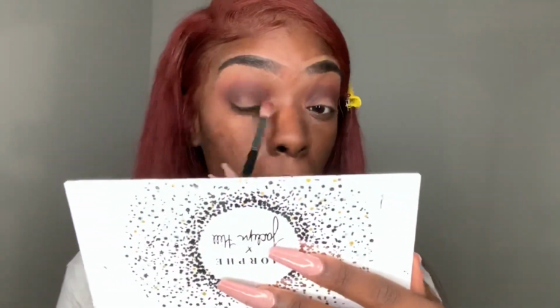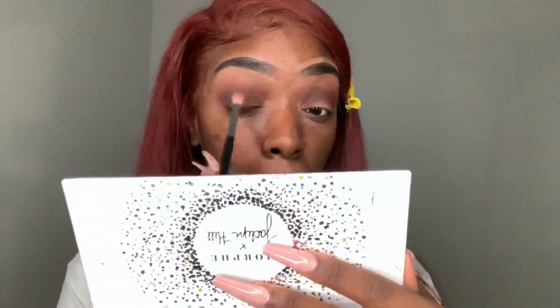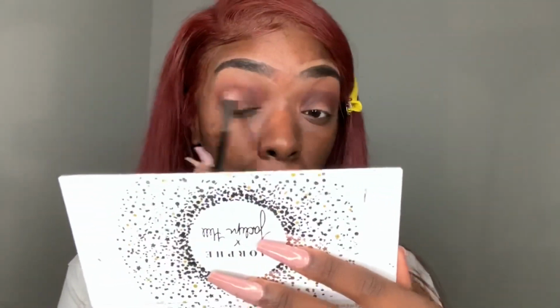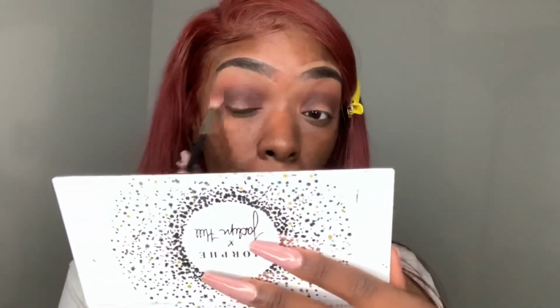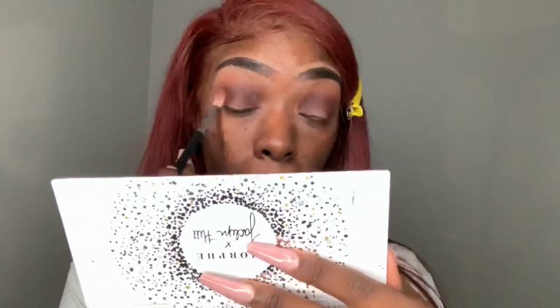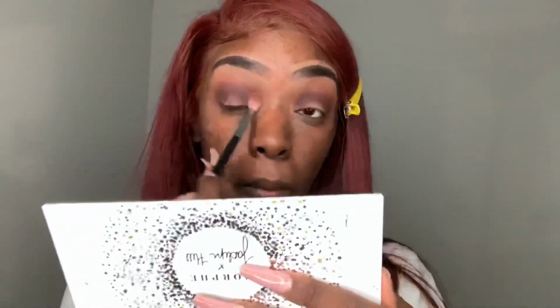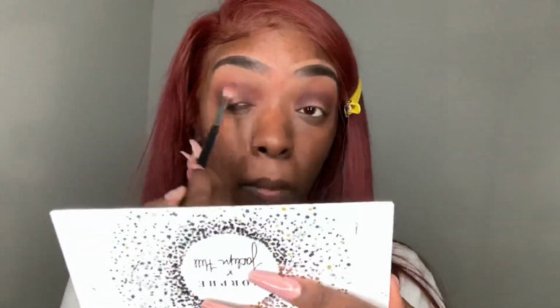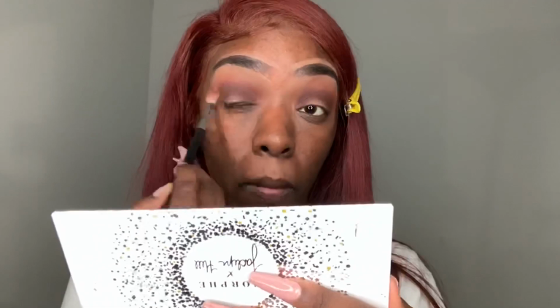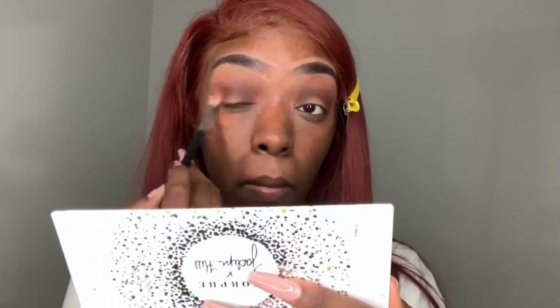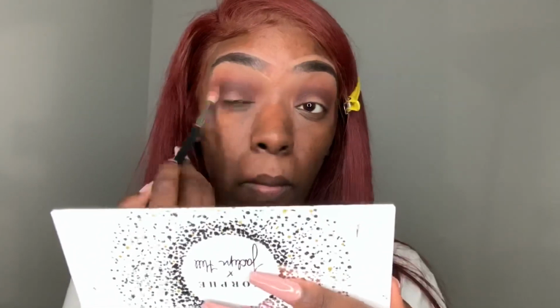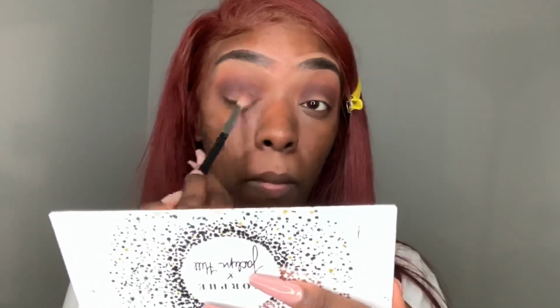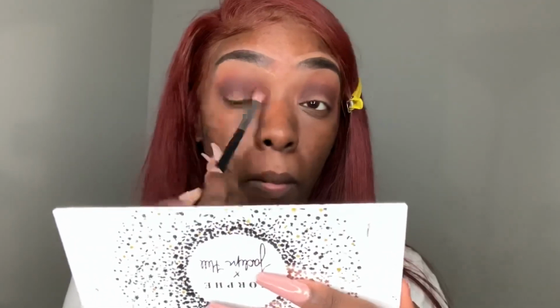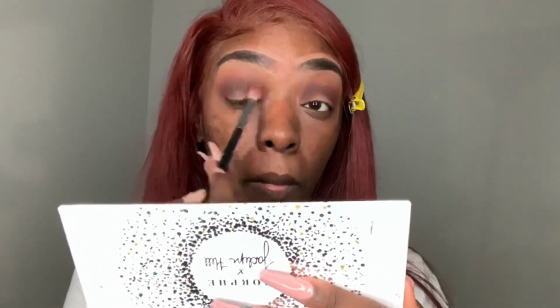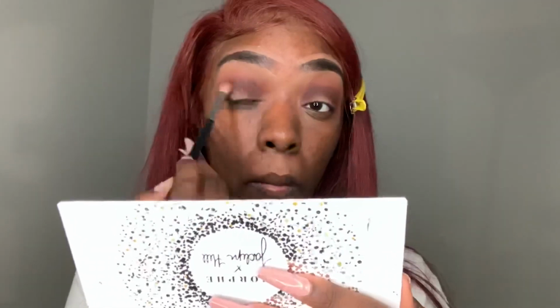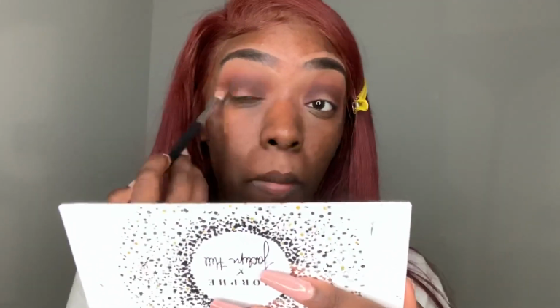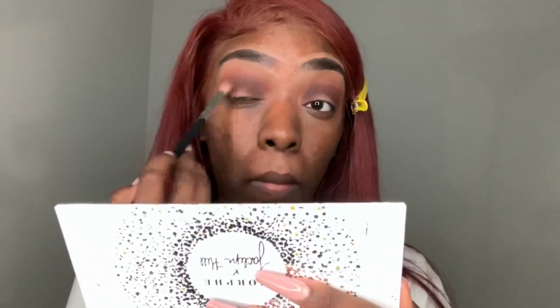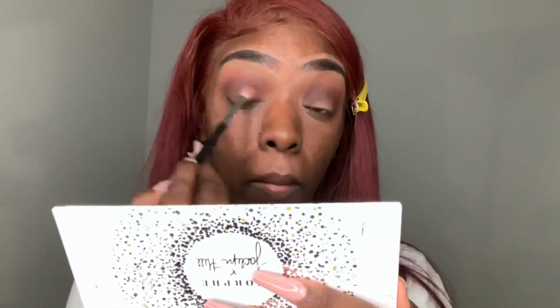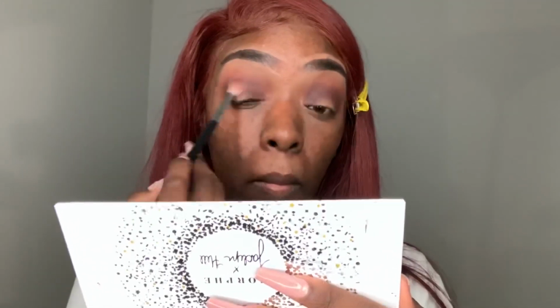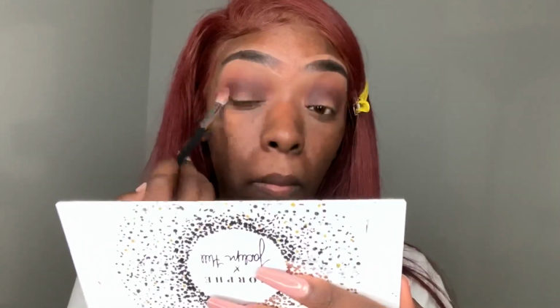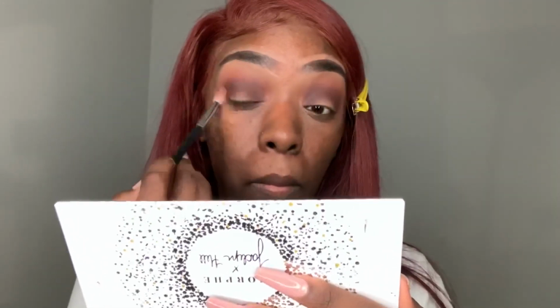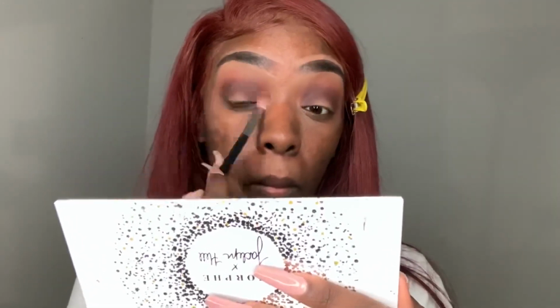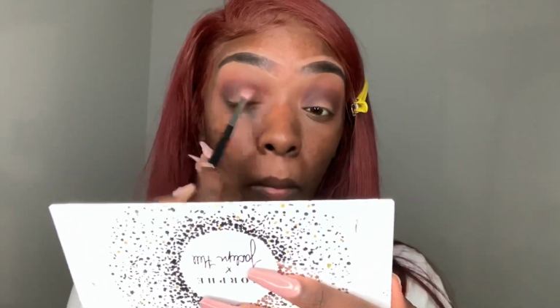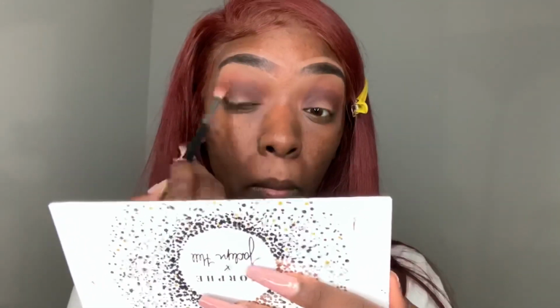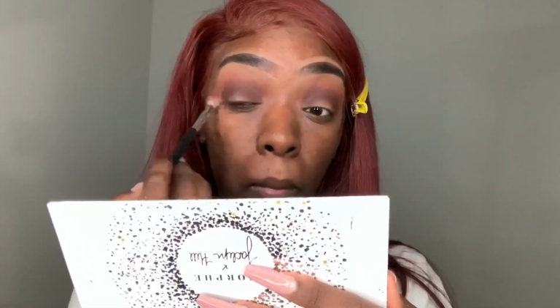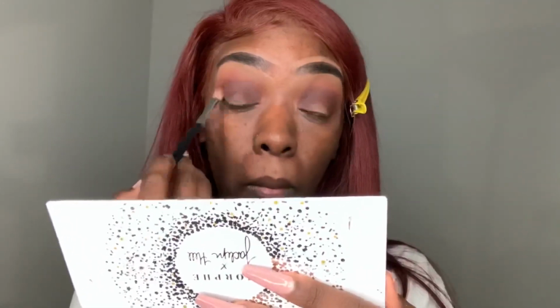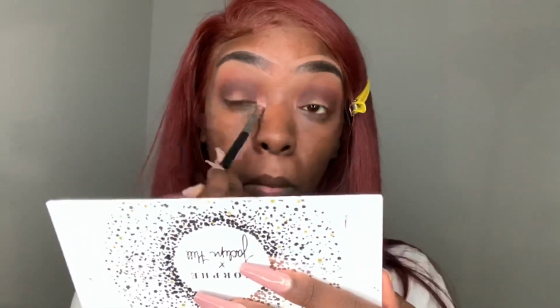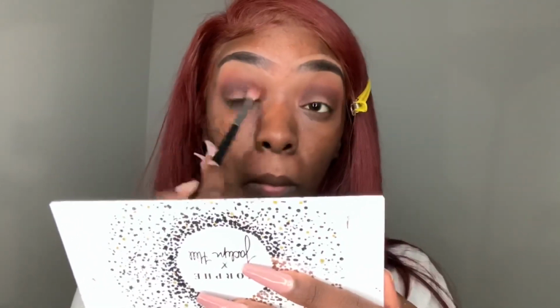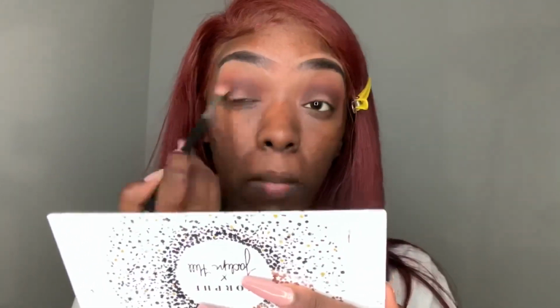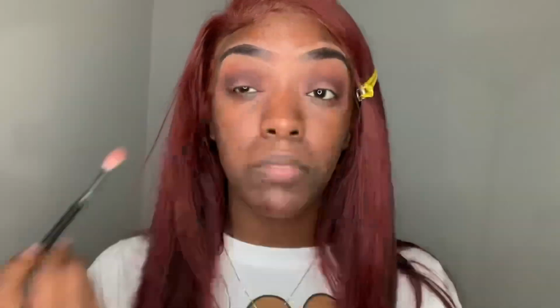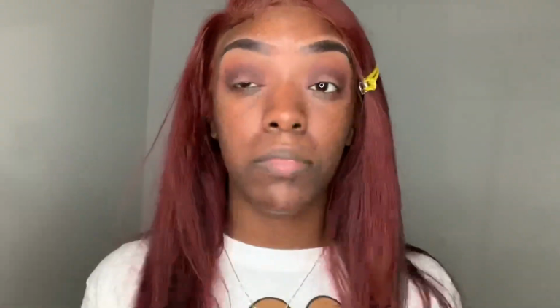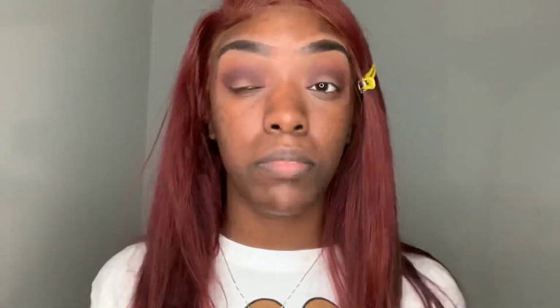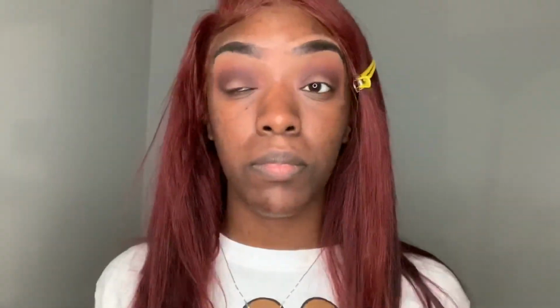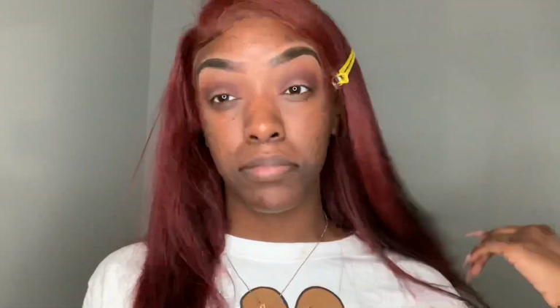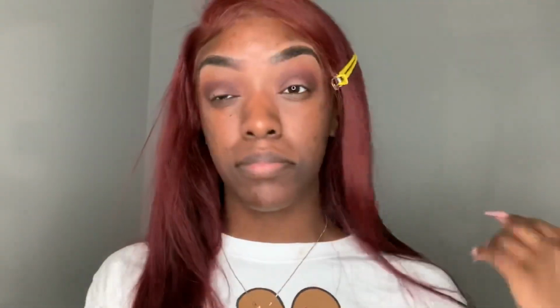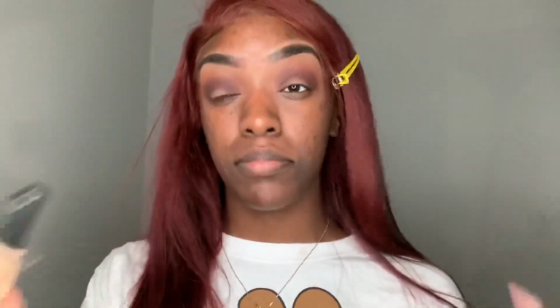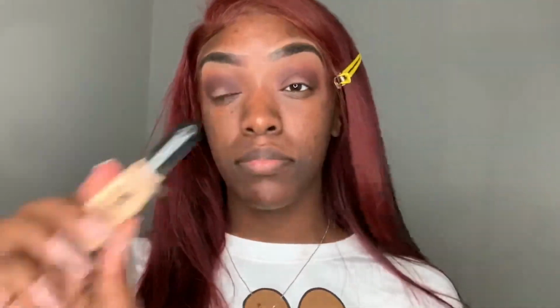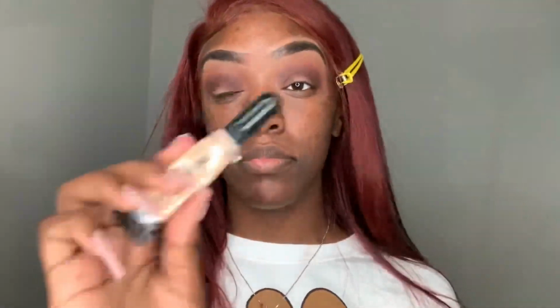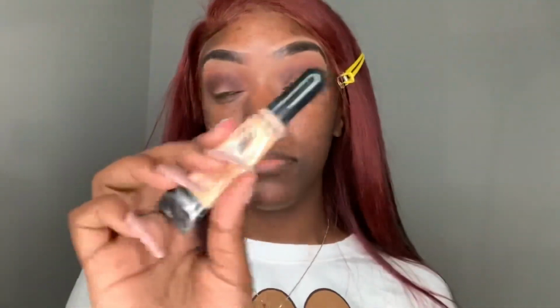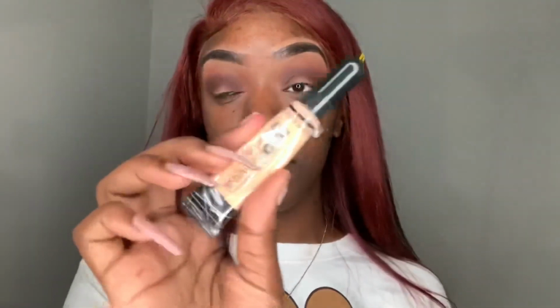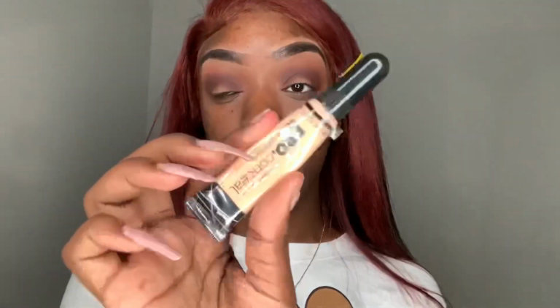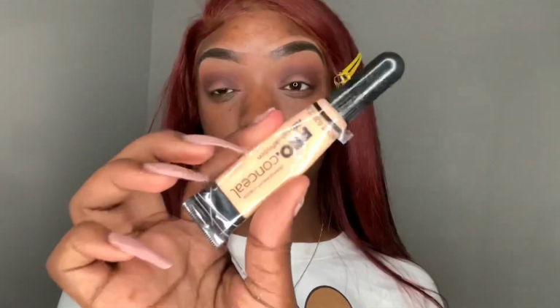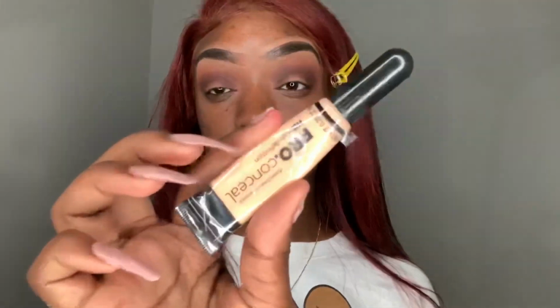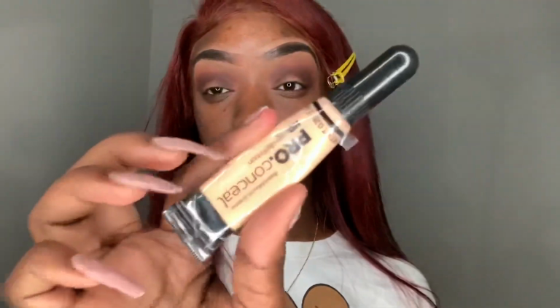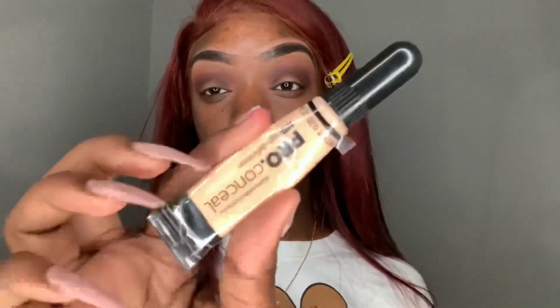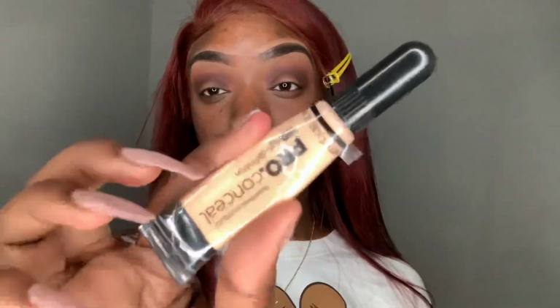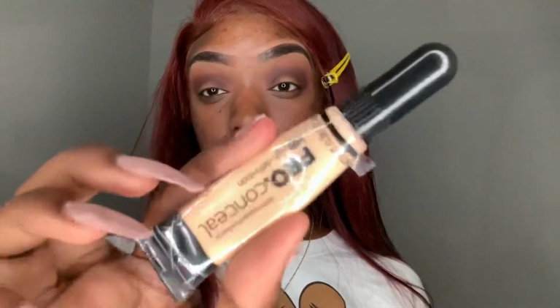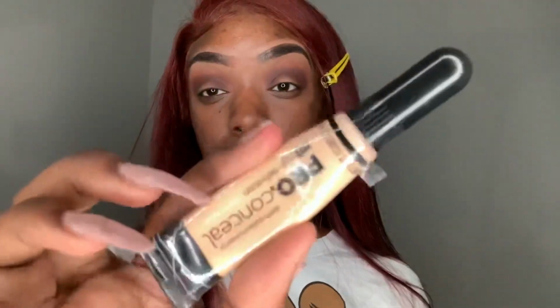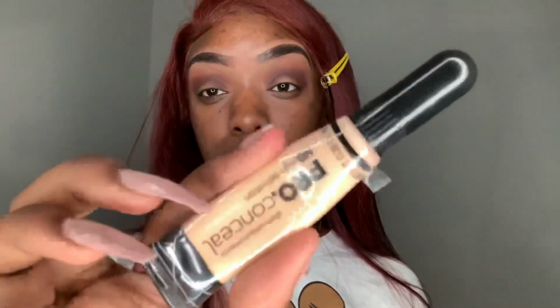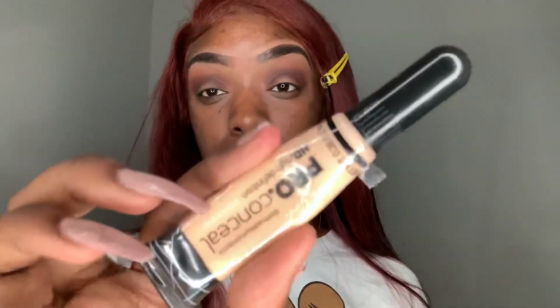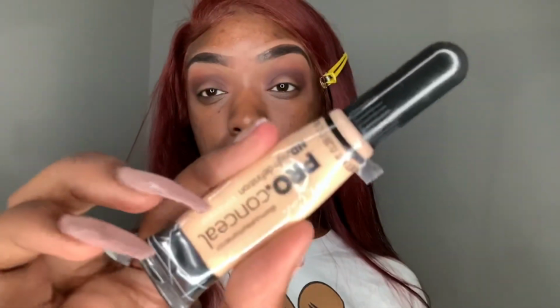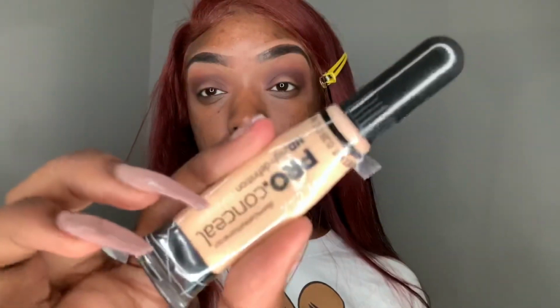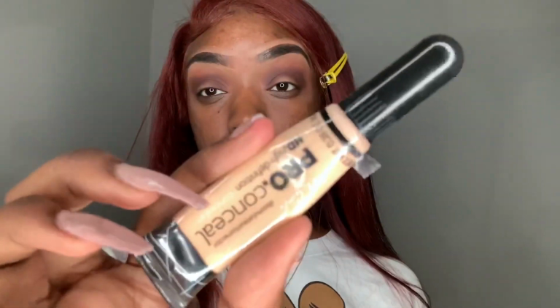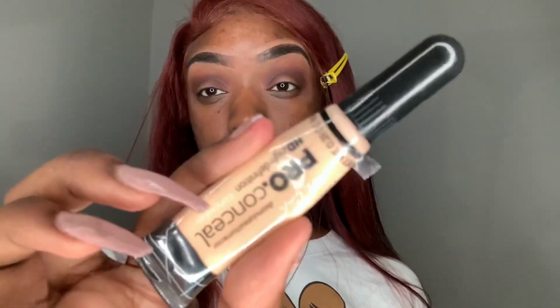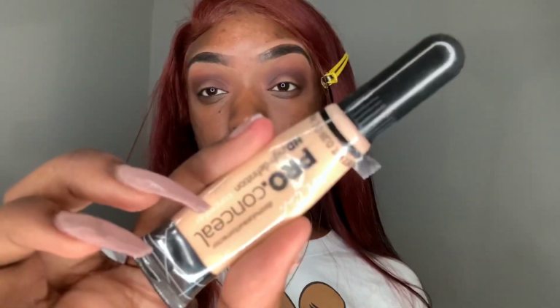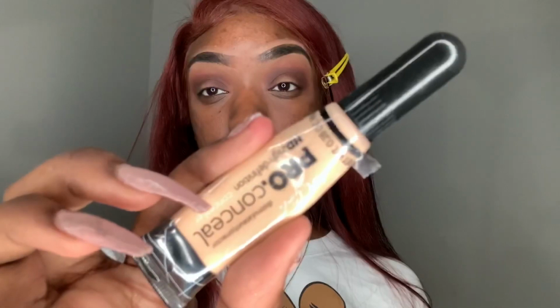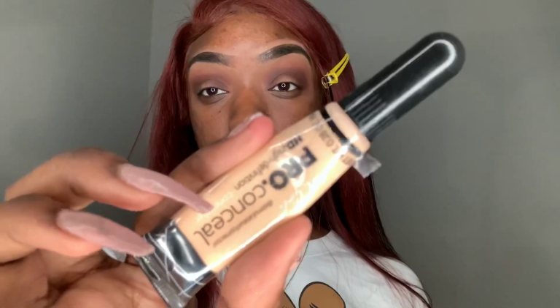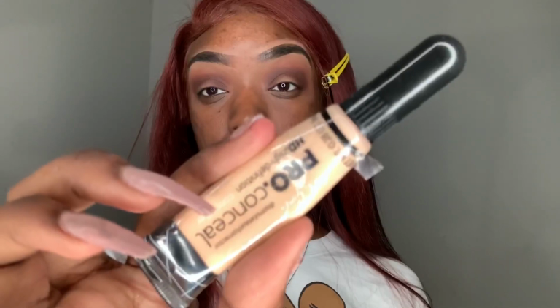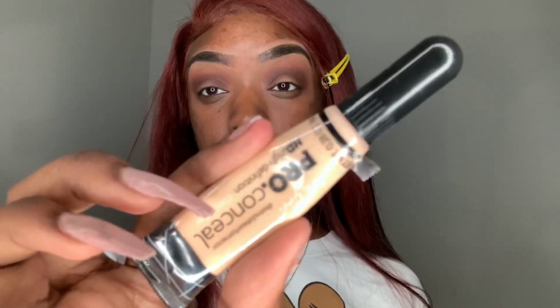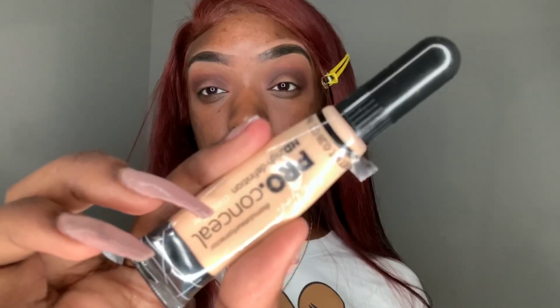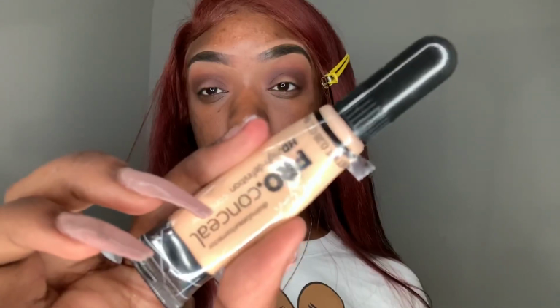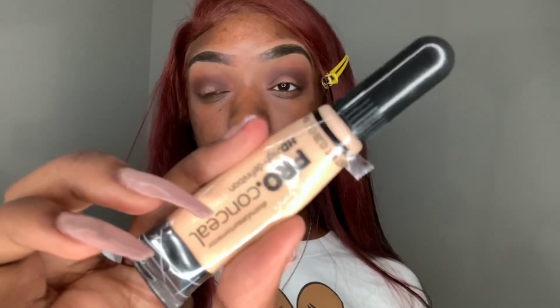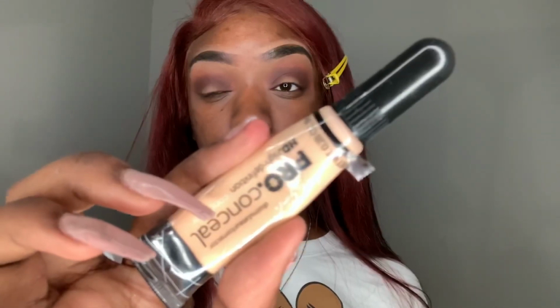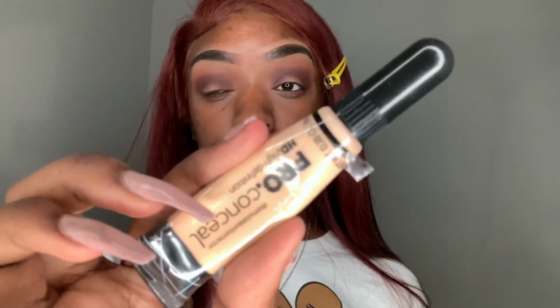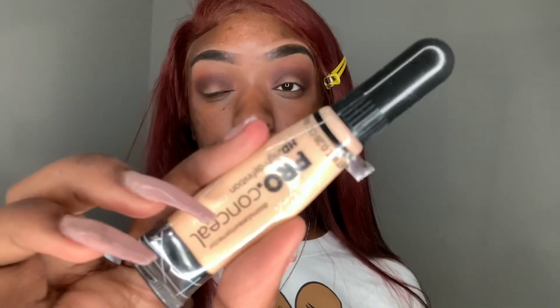Now with my LA Colors ProConcealer in the shade Porcelain, I'm going to cut my crease across my whole lid.